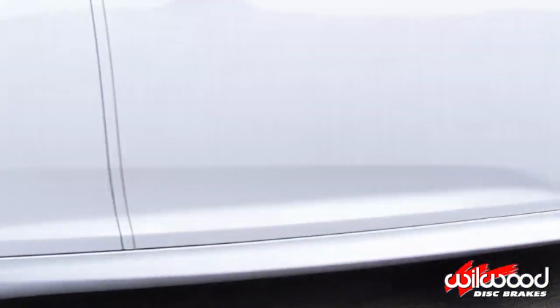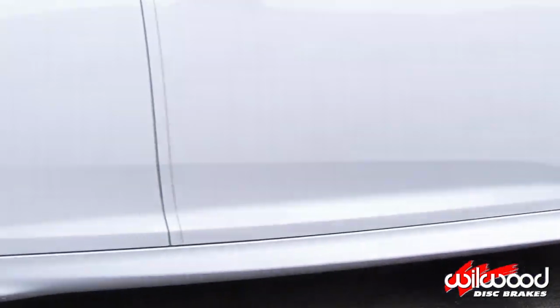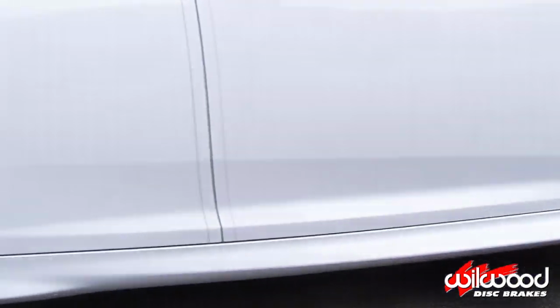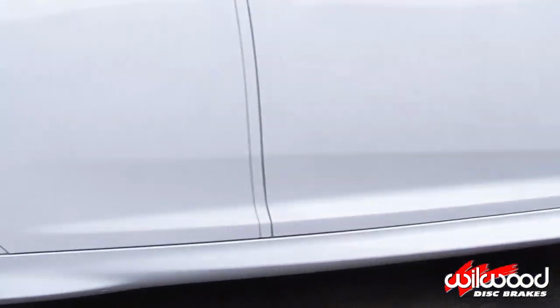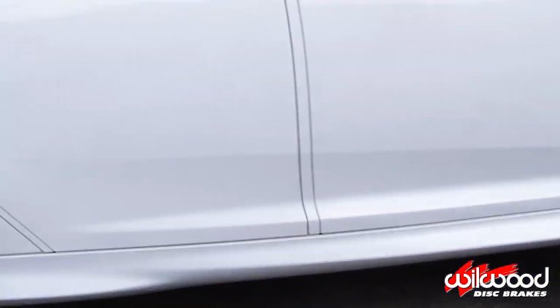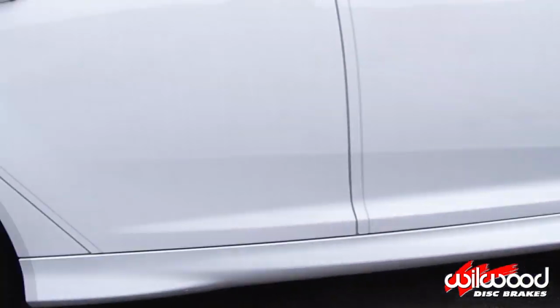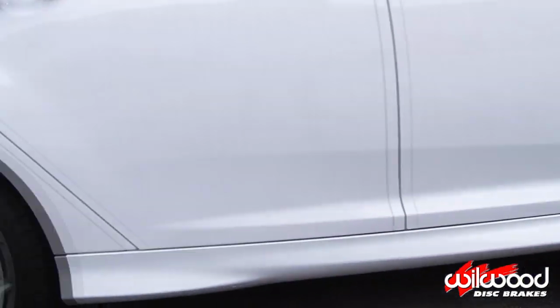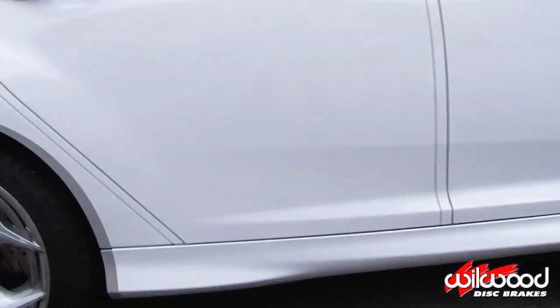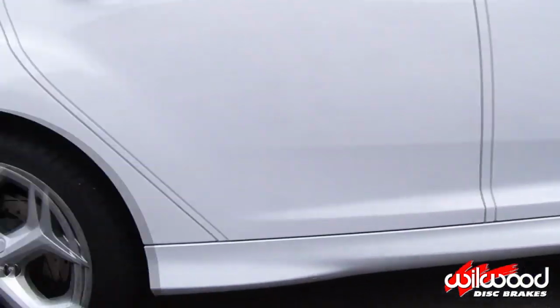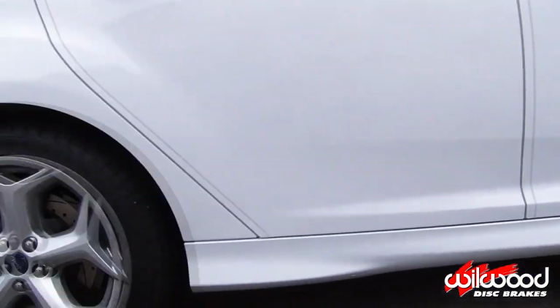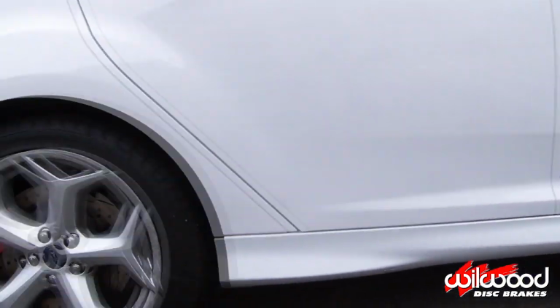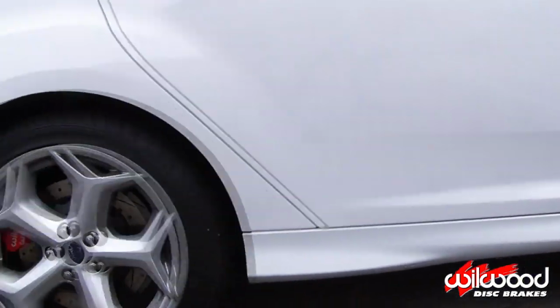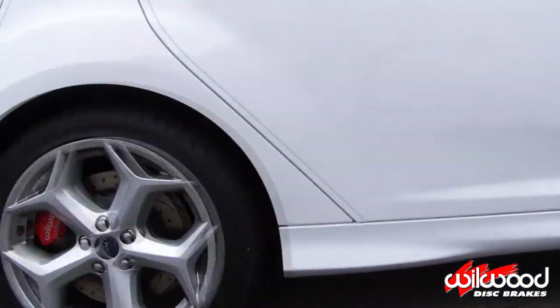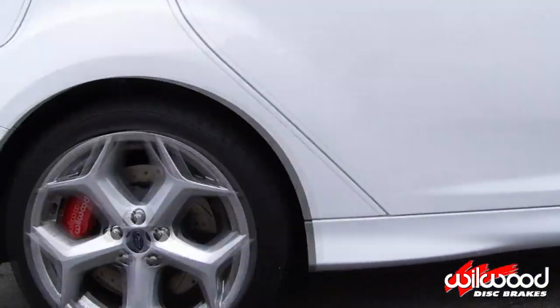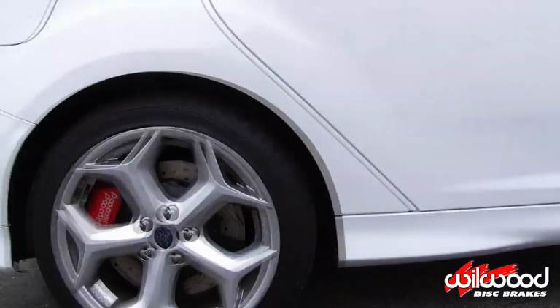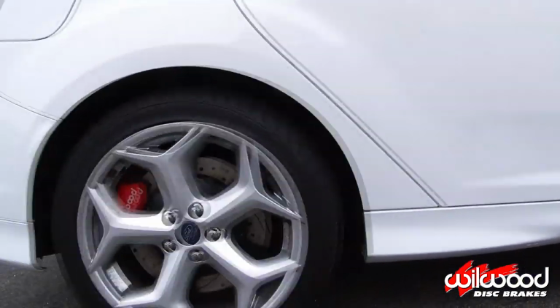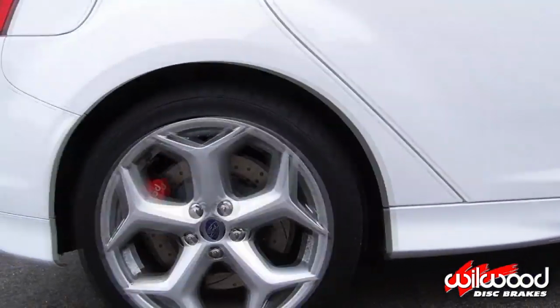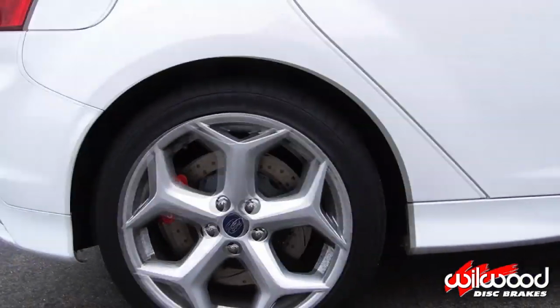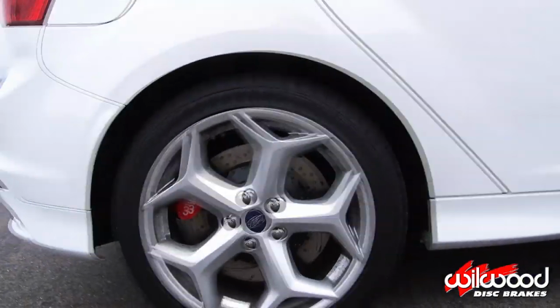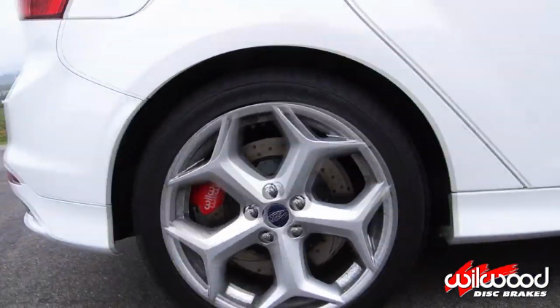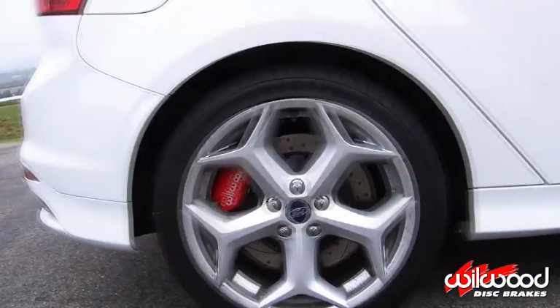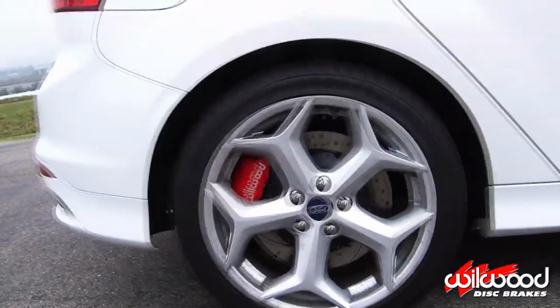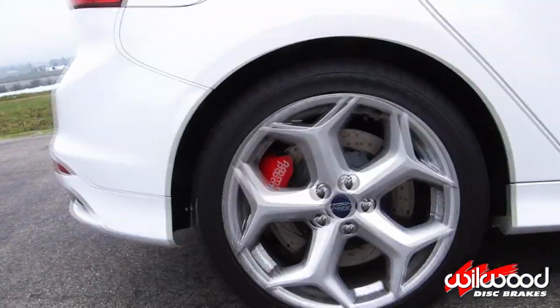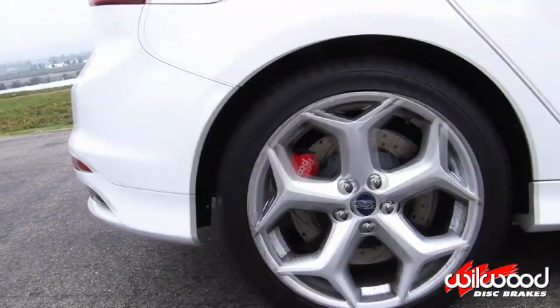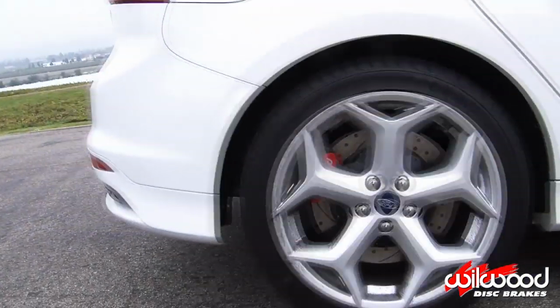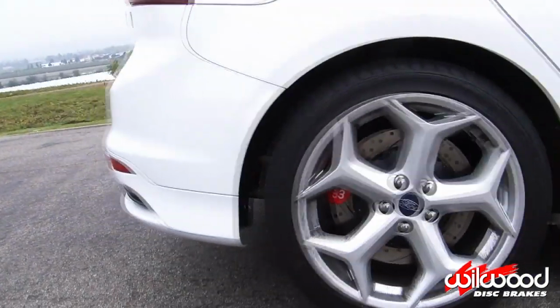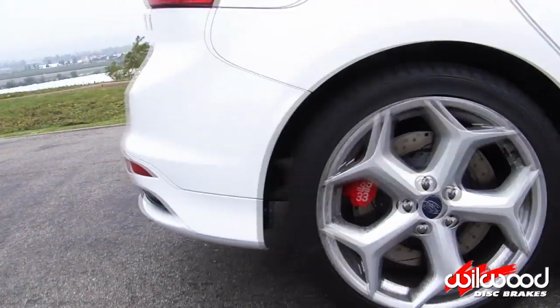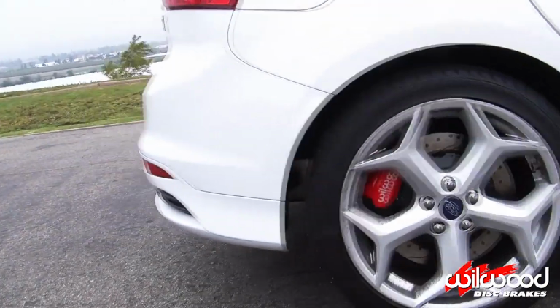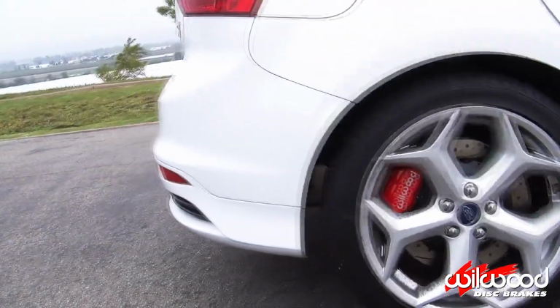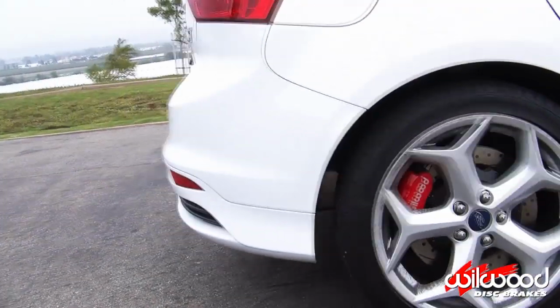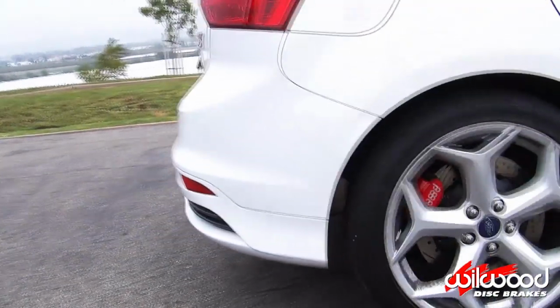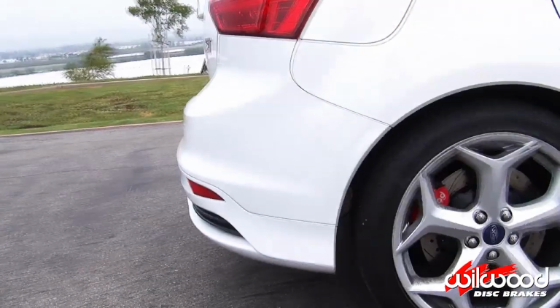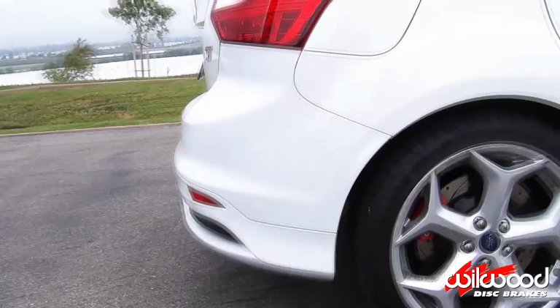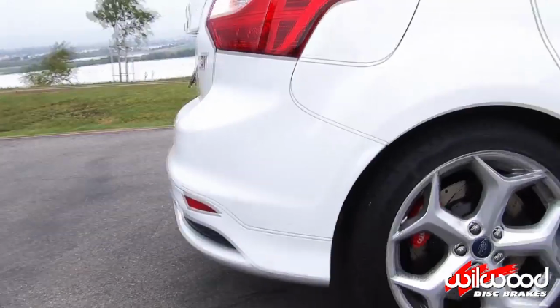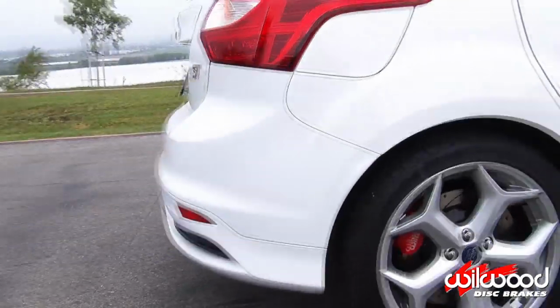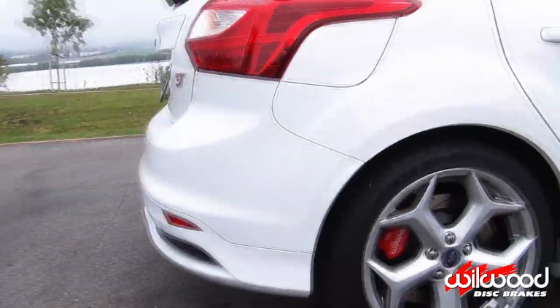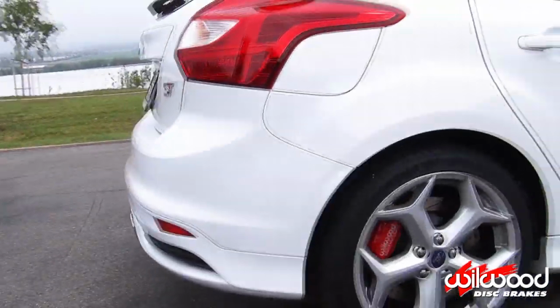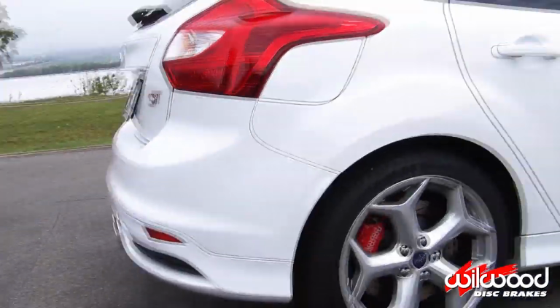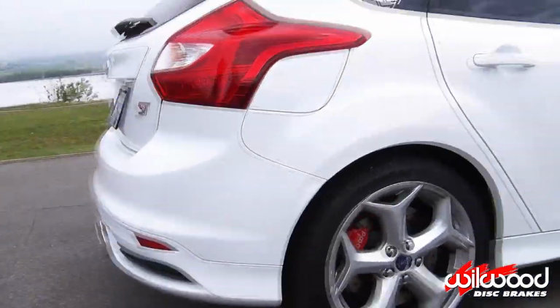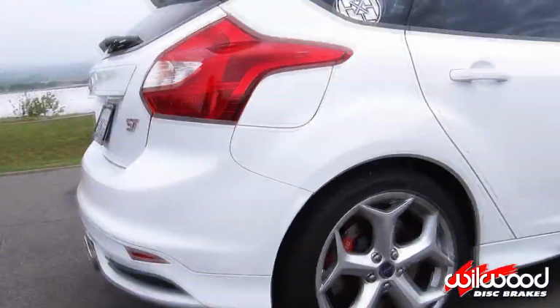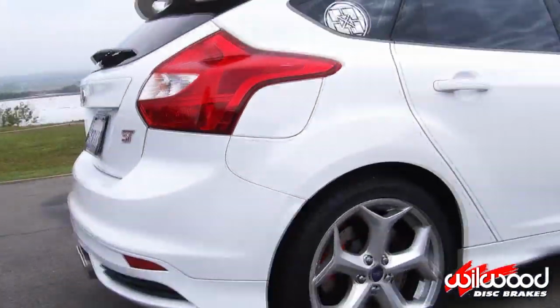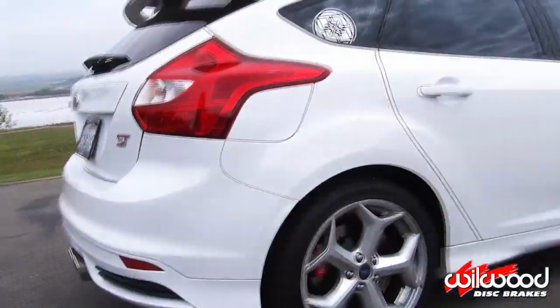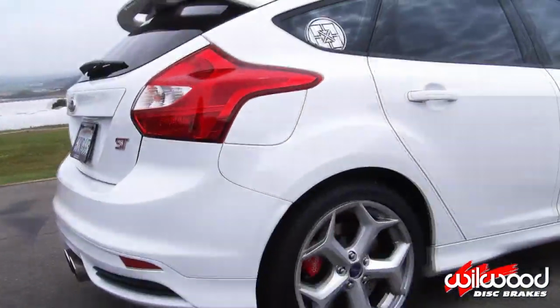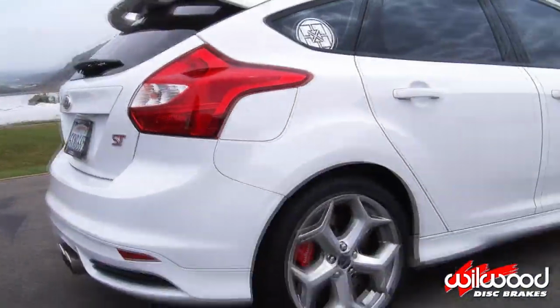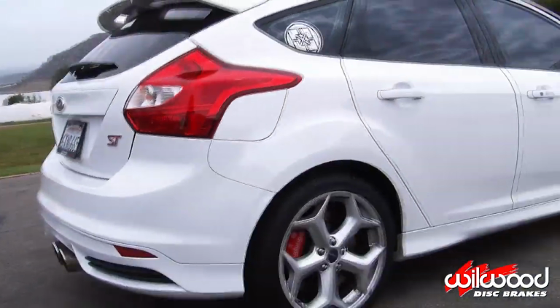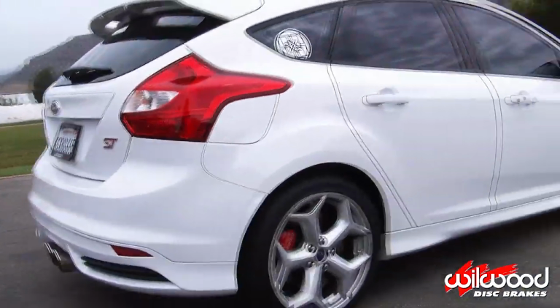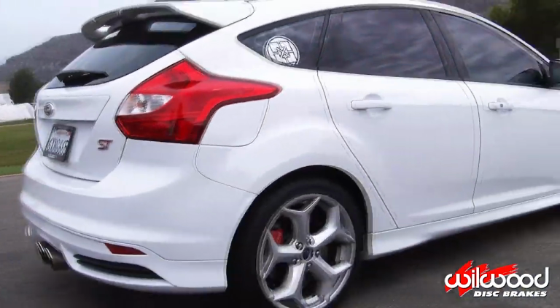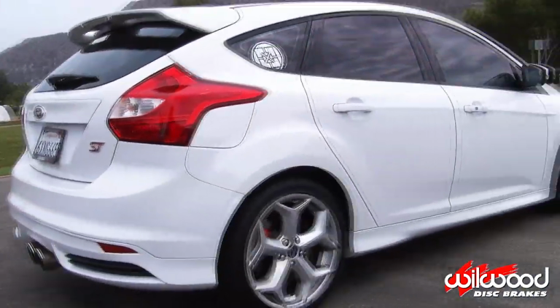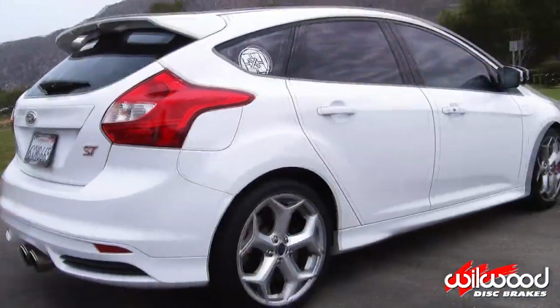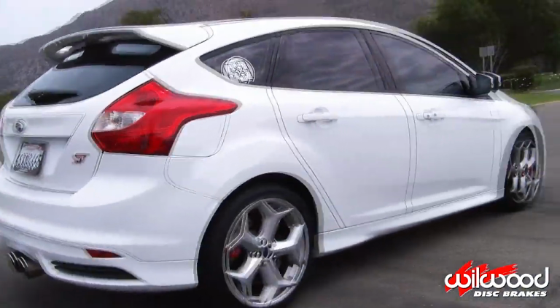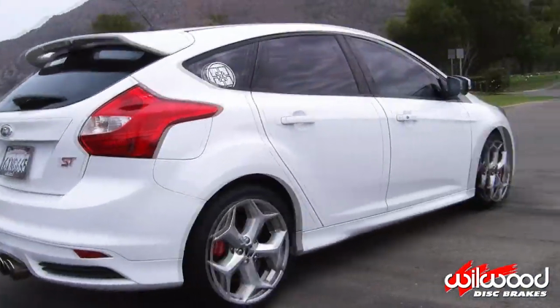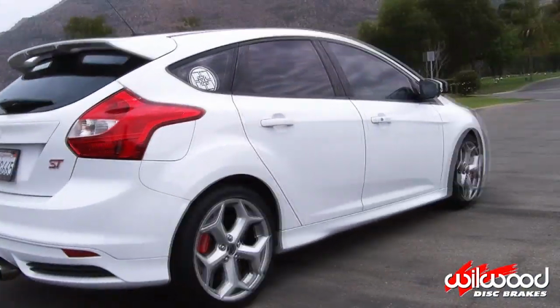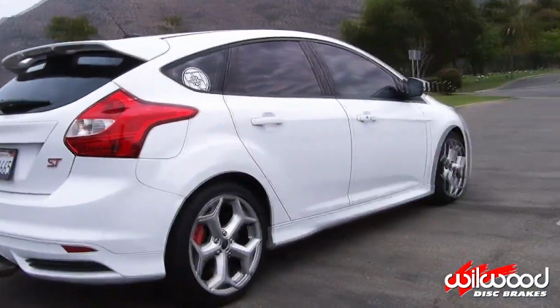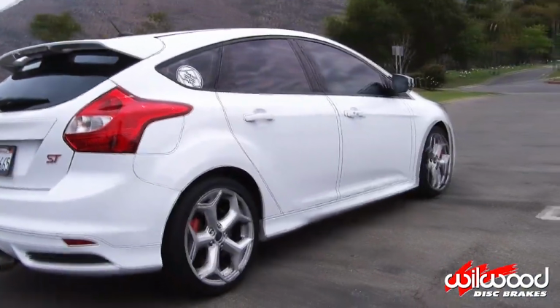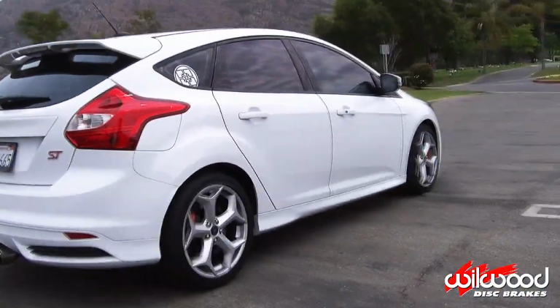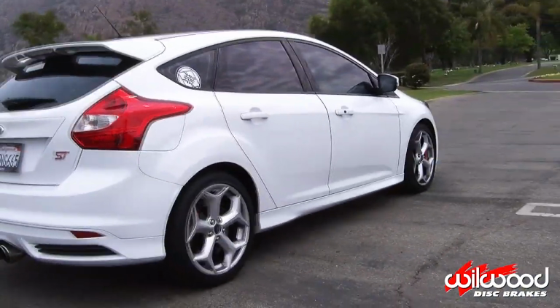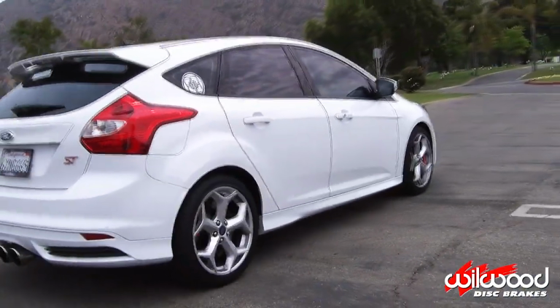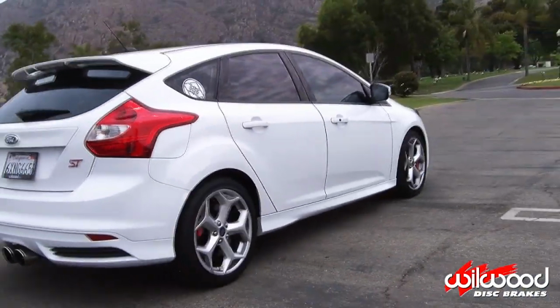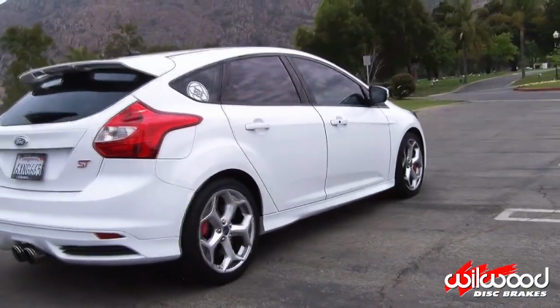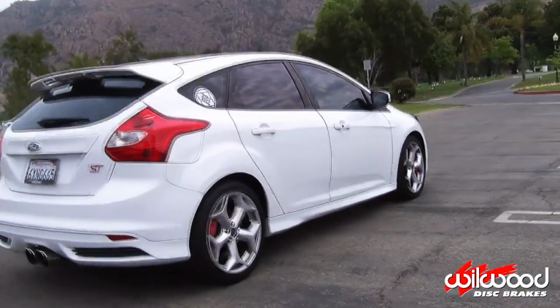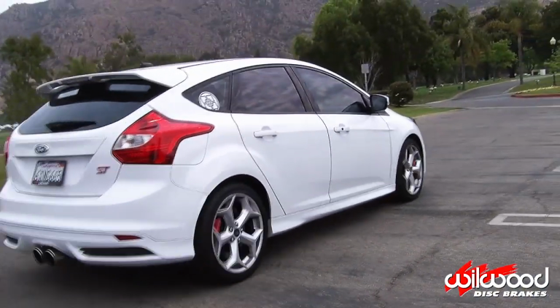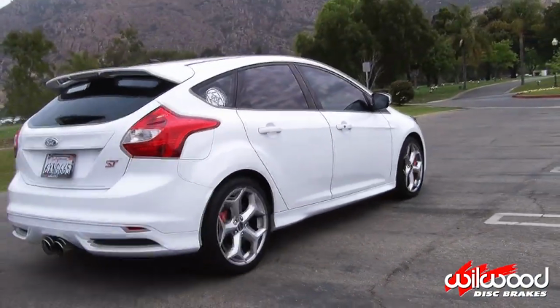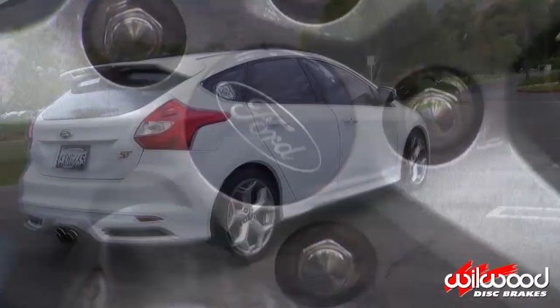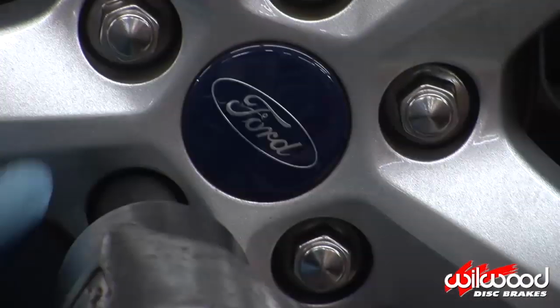Before you ever drive on the streets, carefully follow the brake bleeding and bedding procedure. Do not drive on untested brakes.